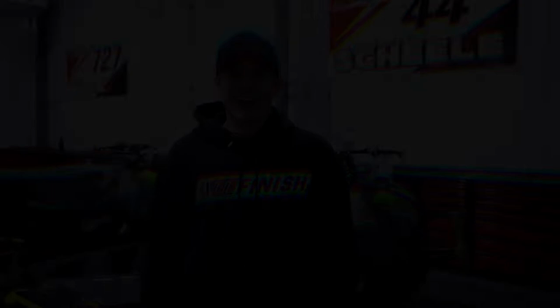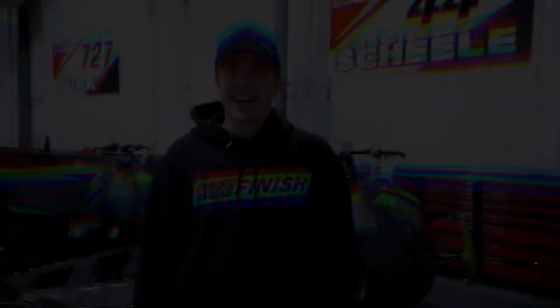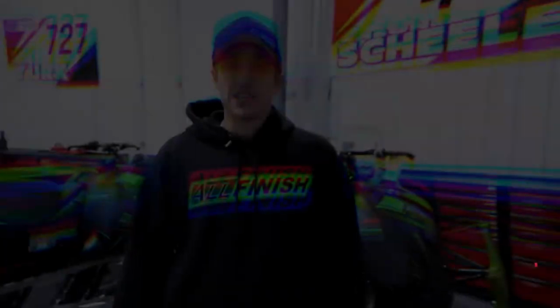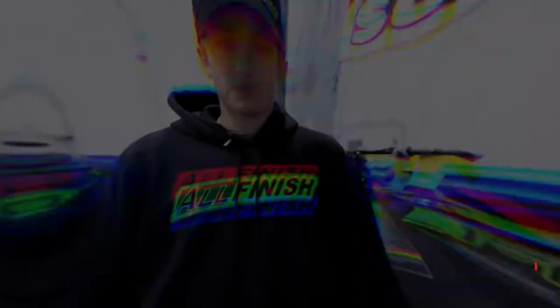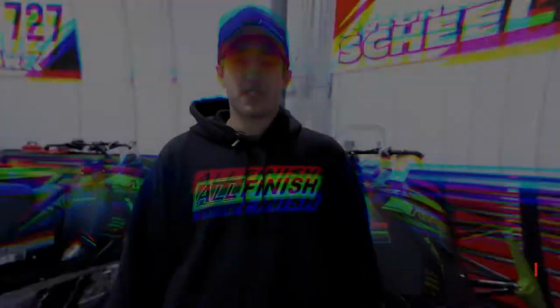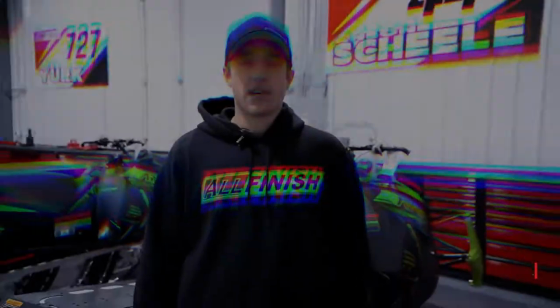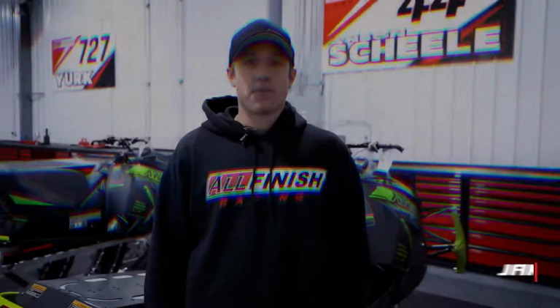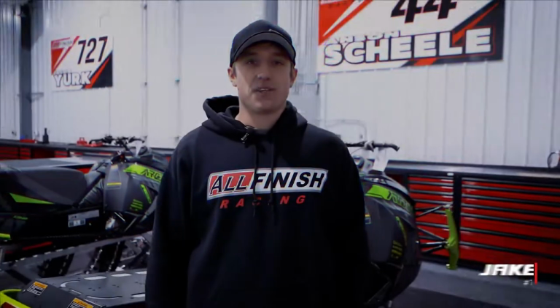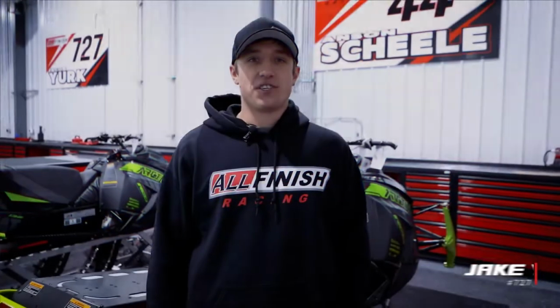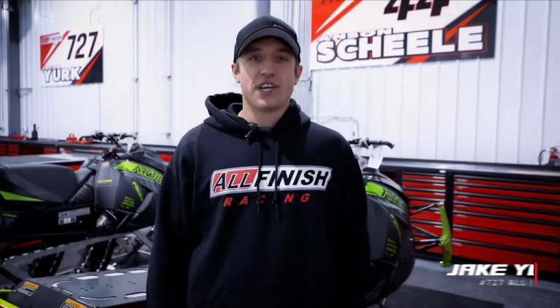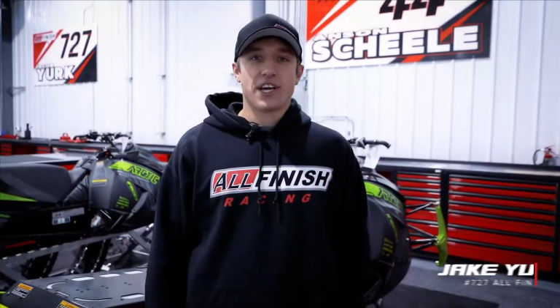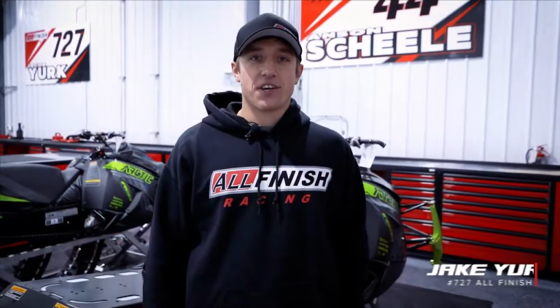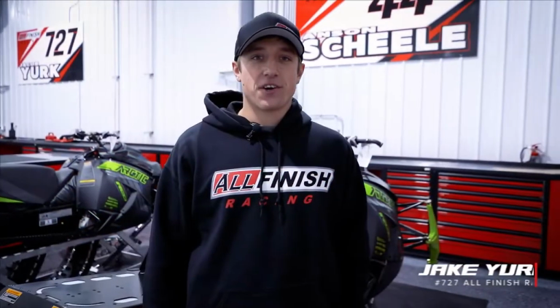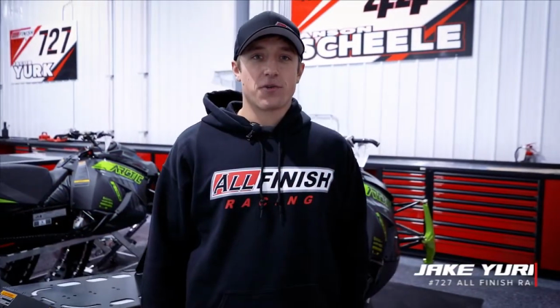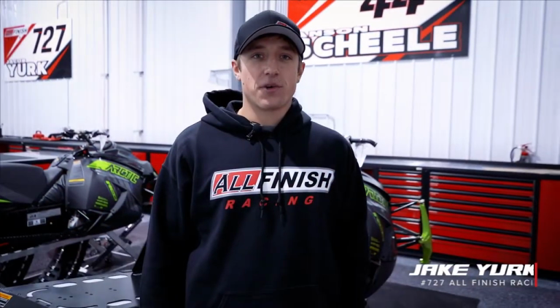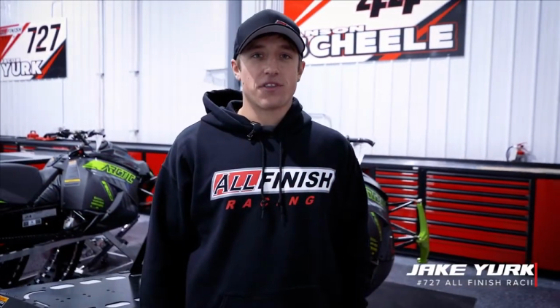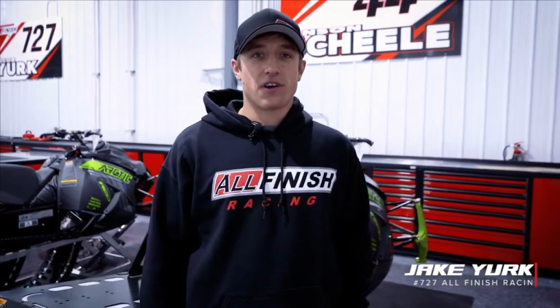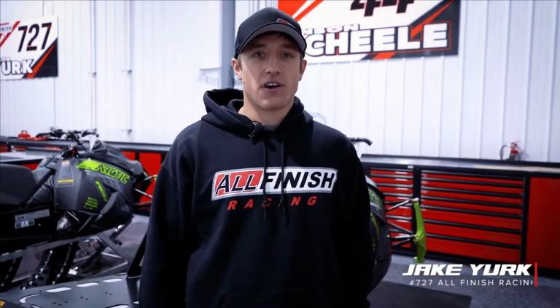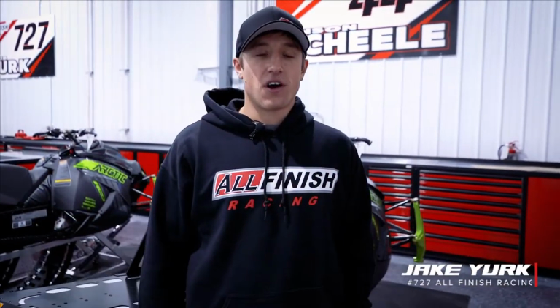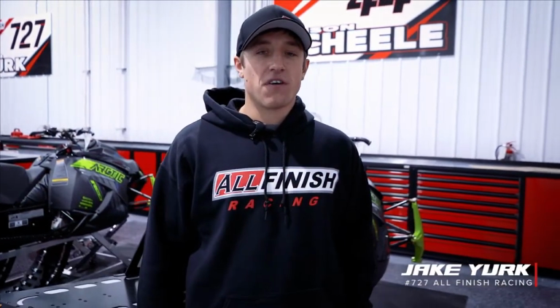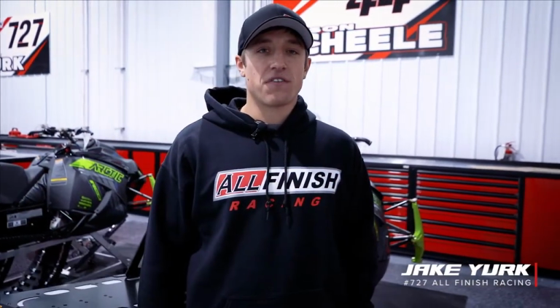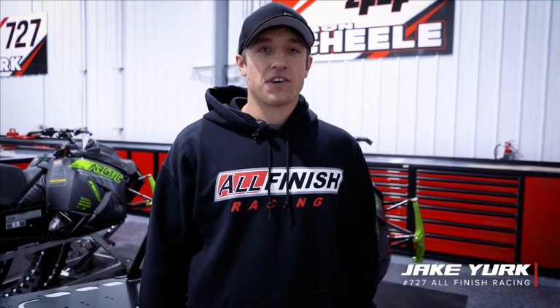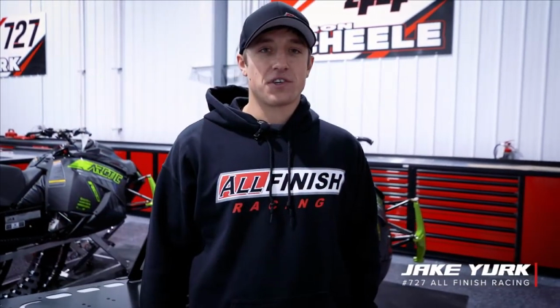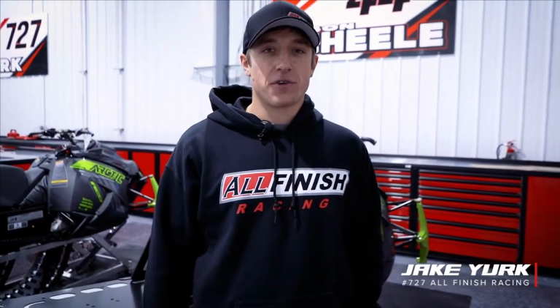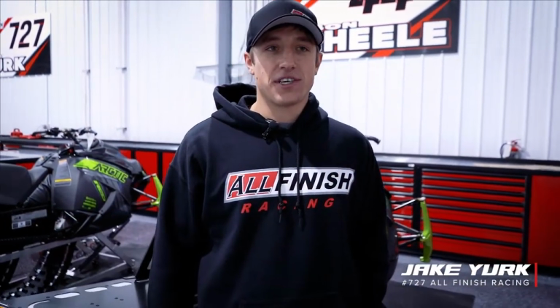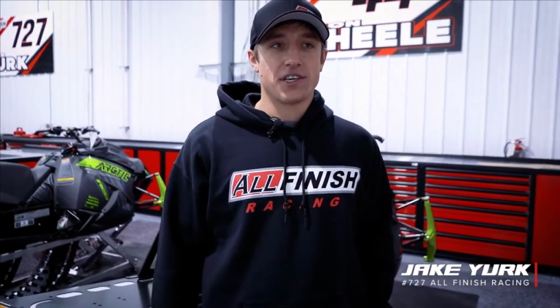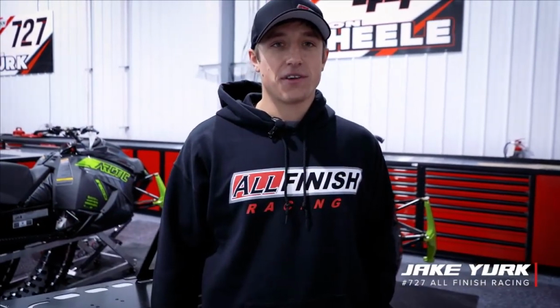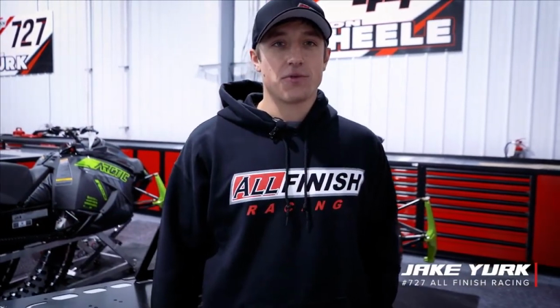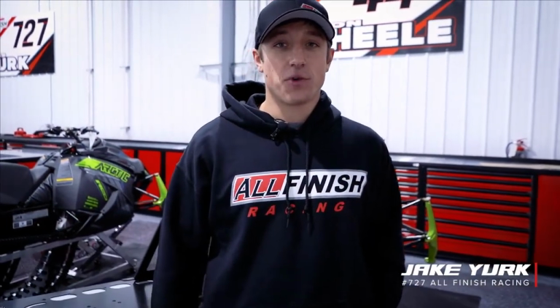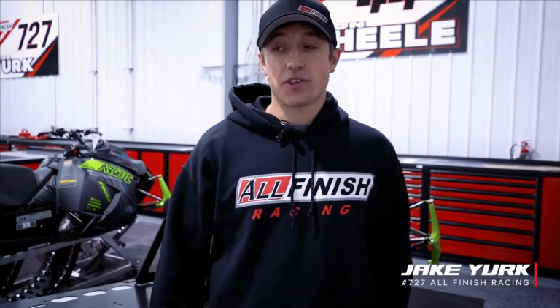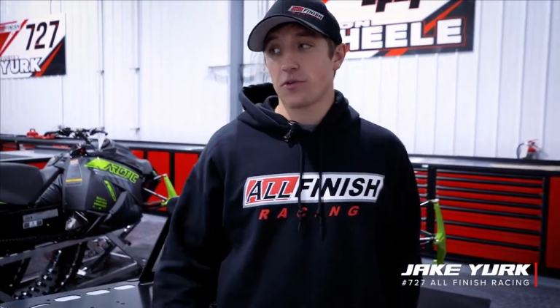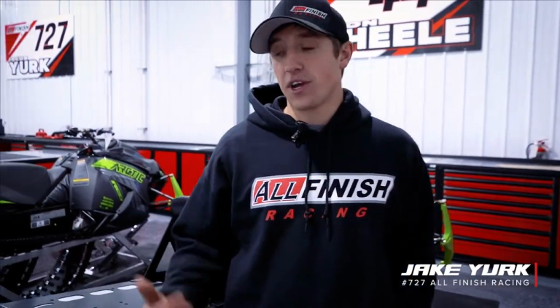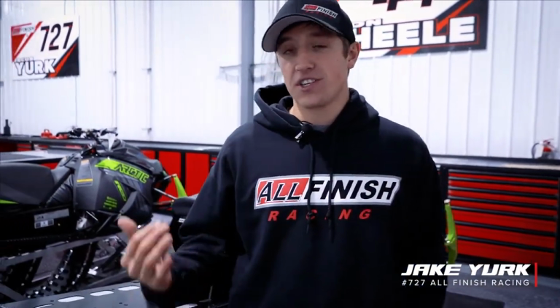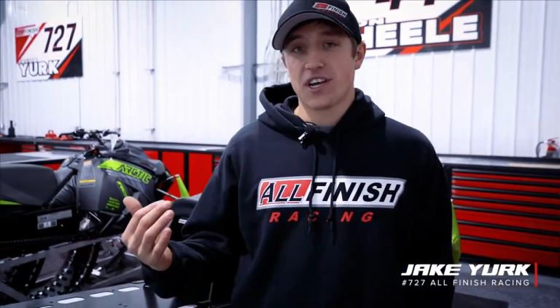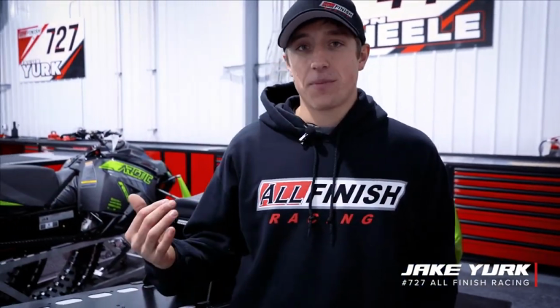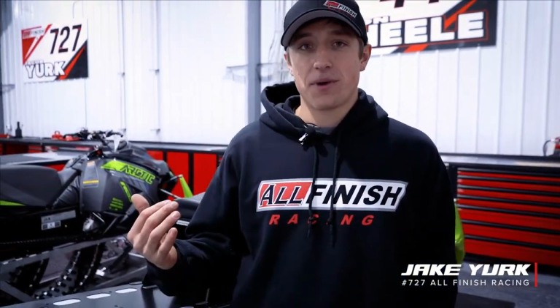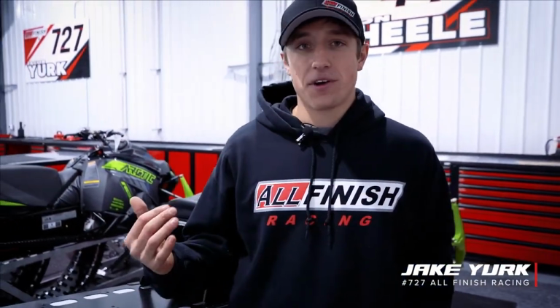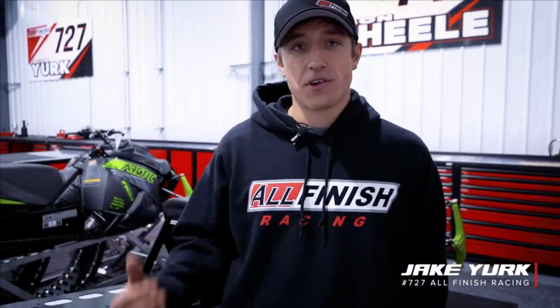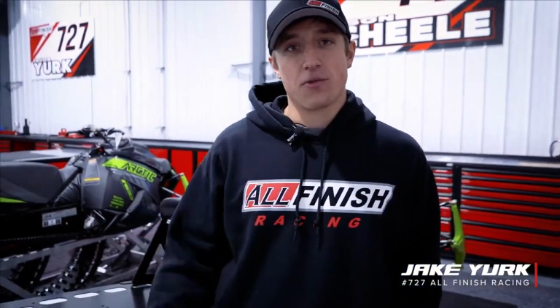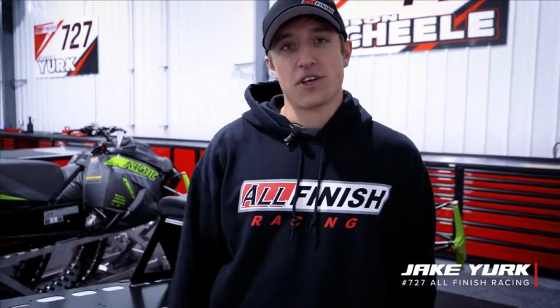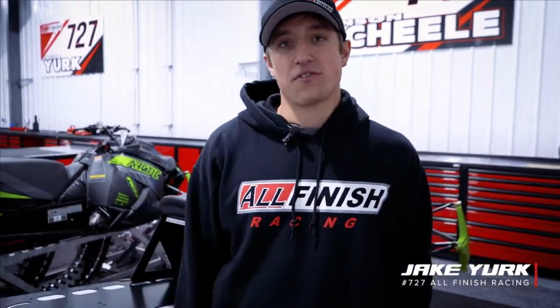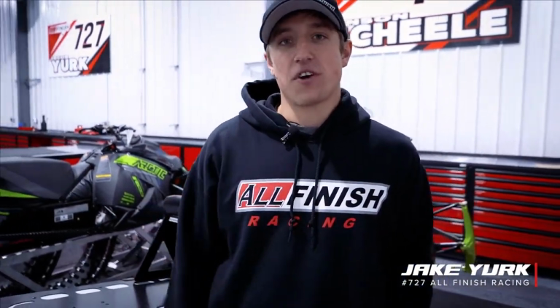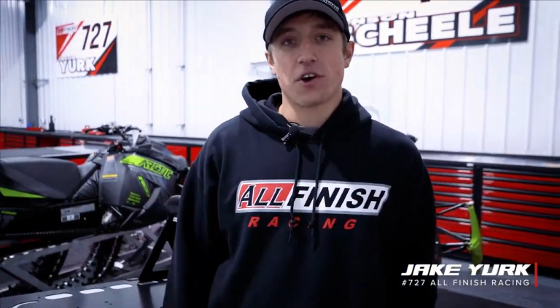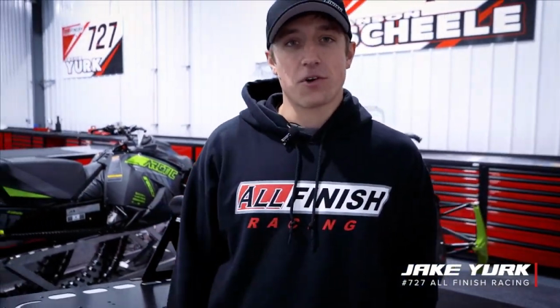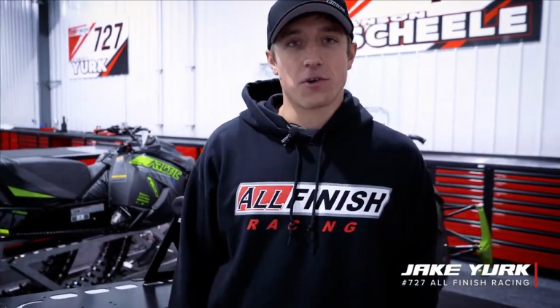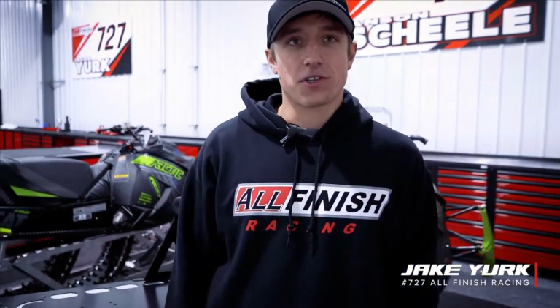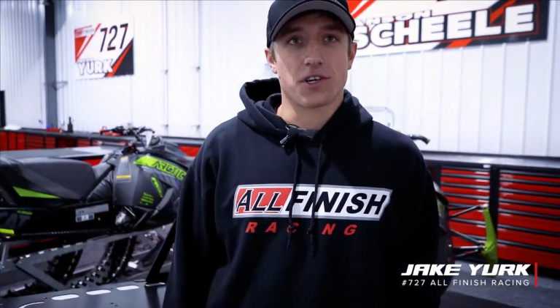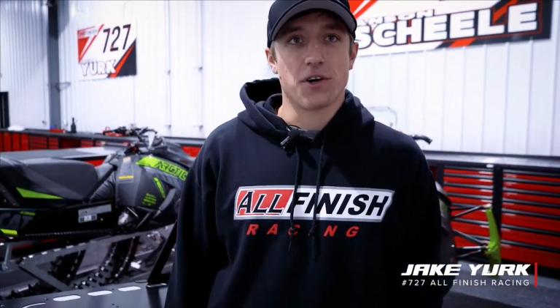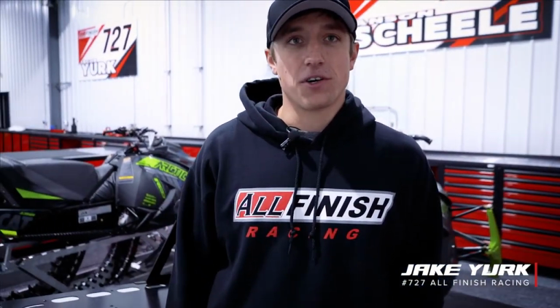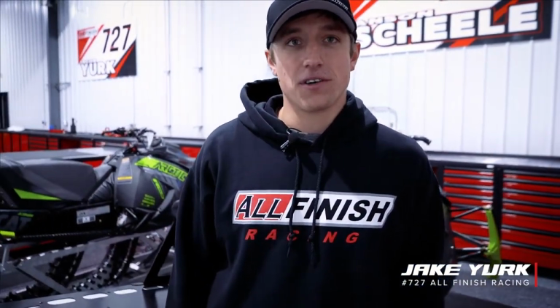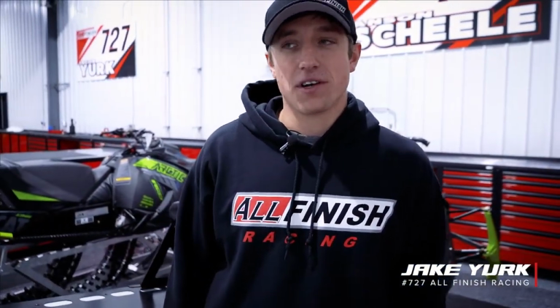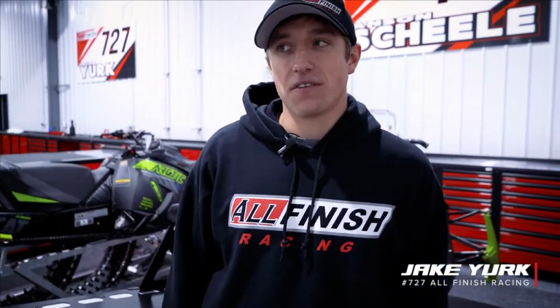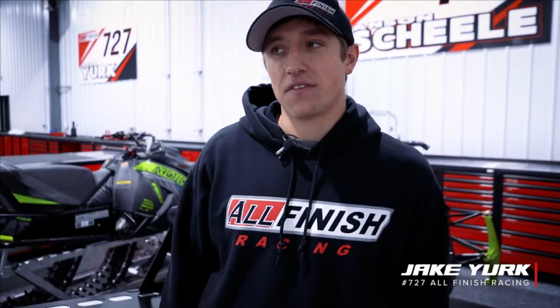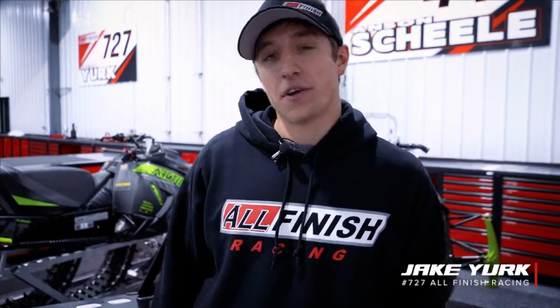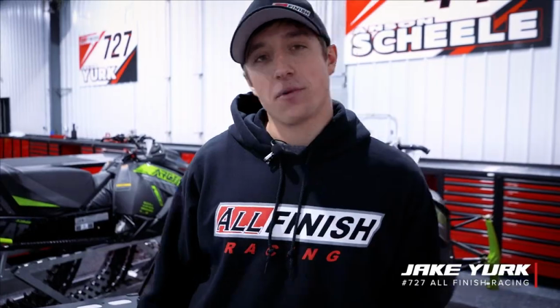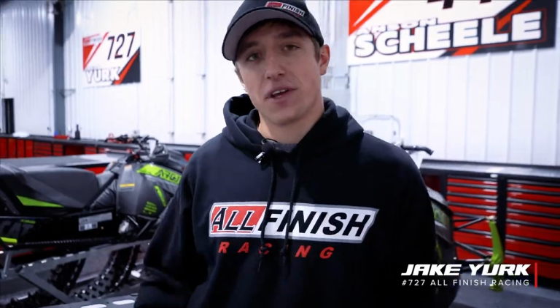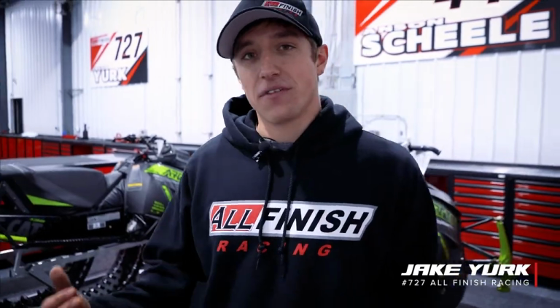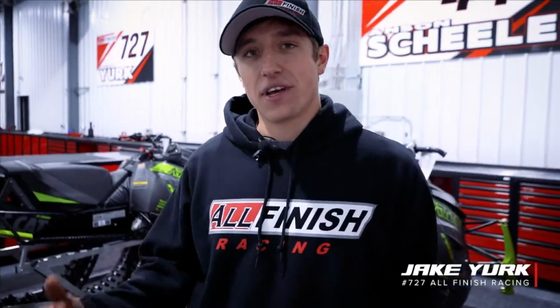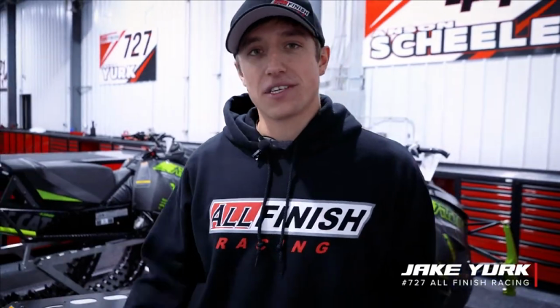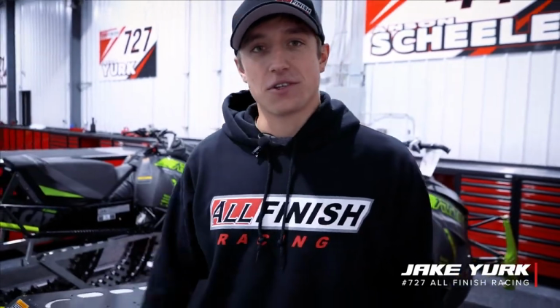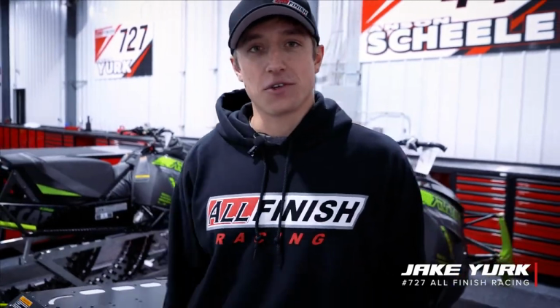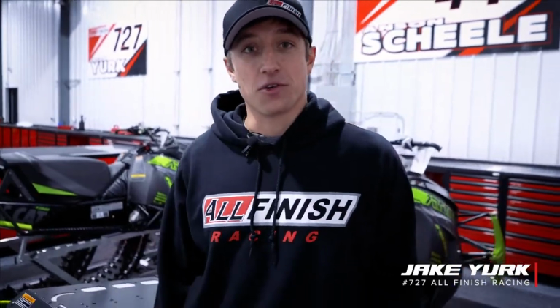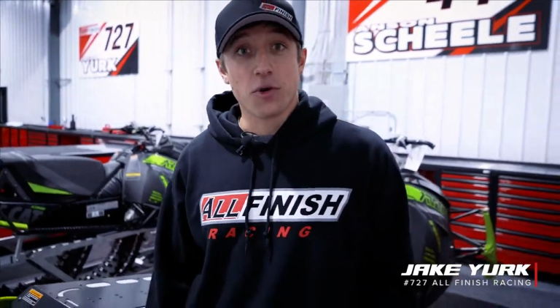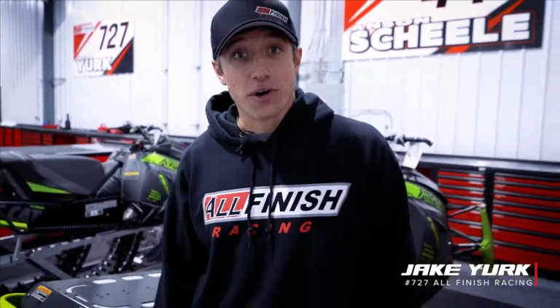Hey guys, what's up? It's Jake here with All Finish Racing. We're at the race shop here in West Fargo, North Dakota. I figured we'd give you guys a little tour.